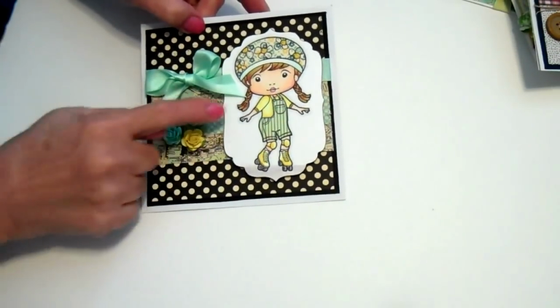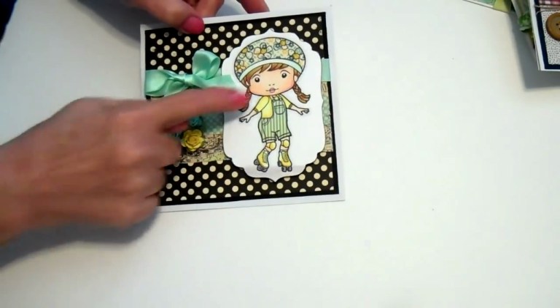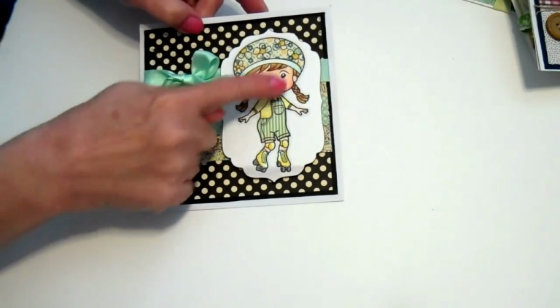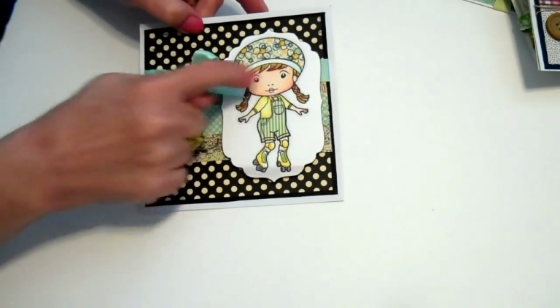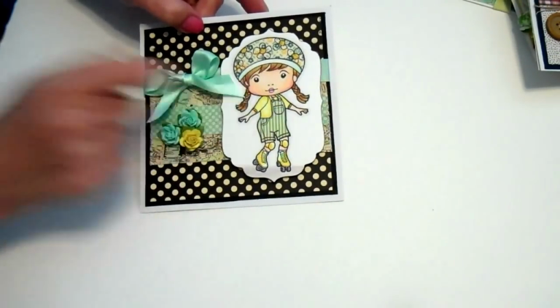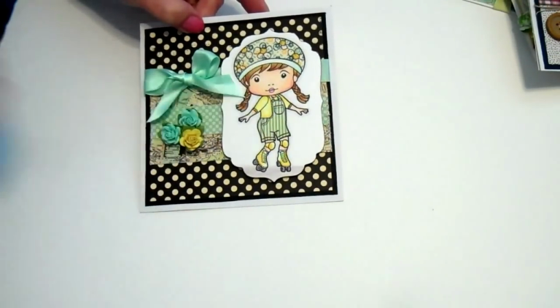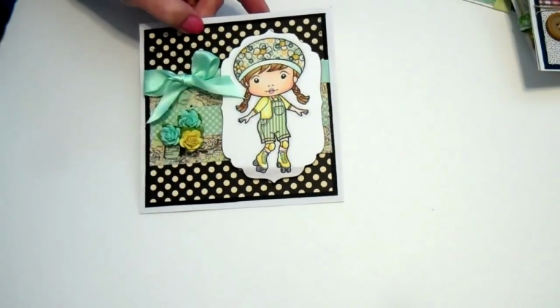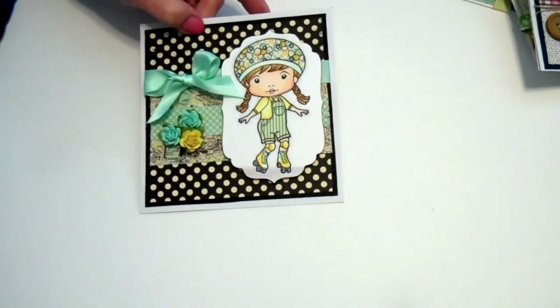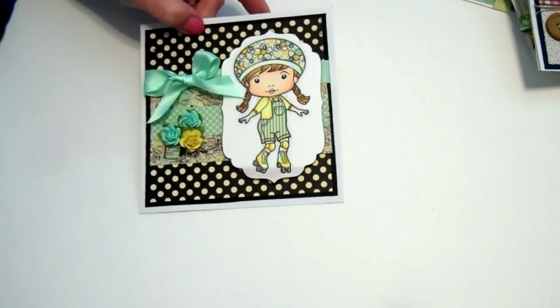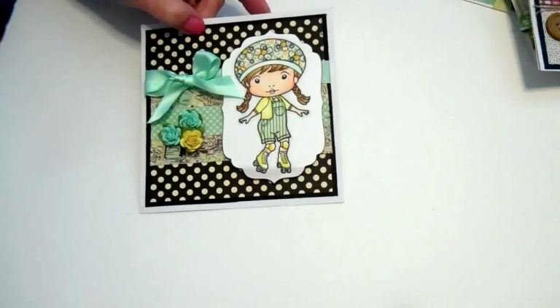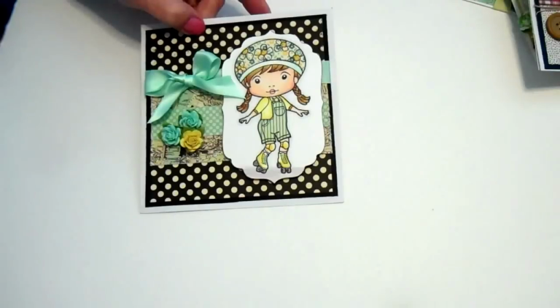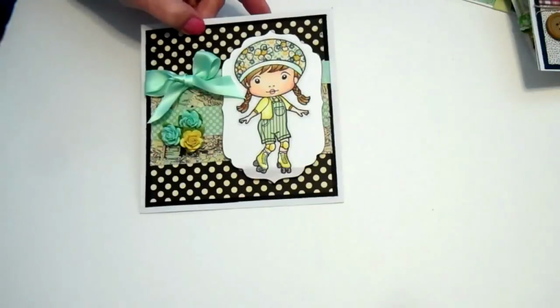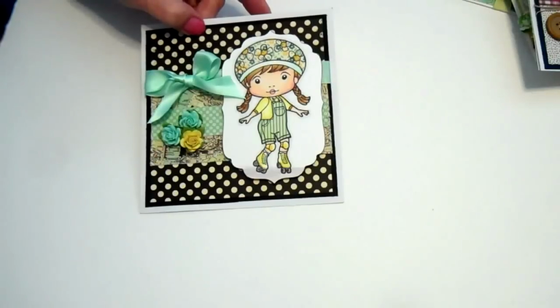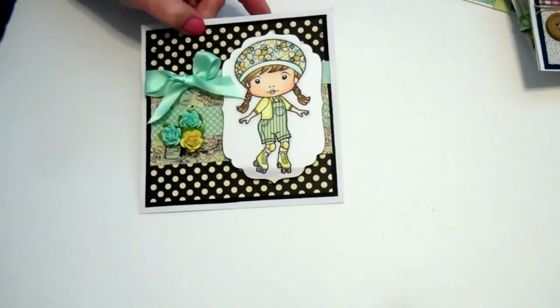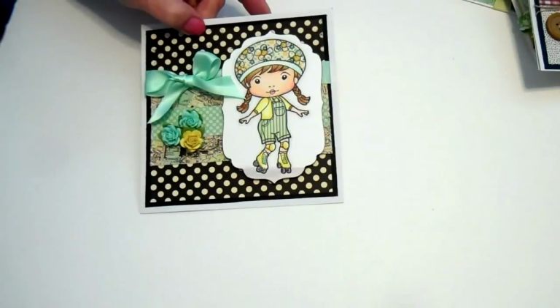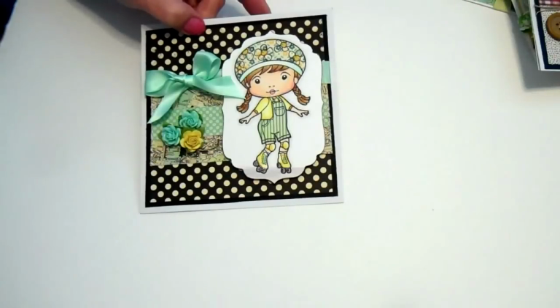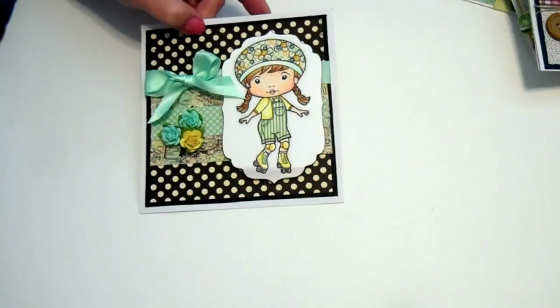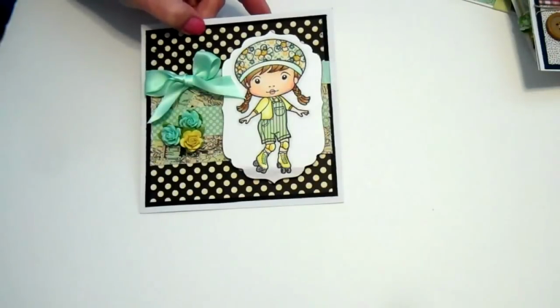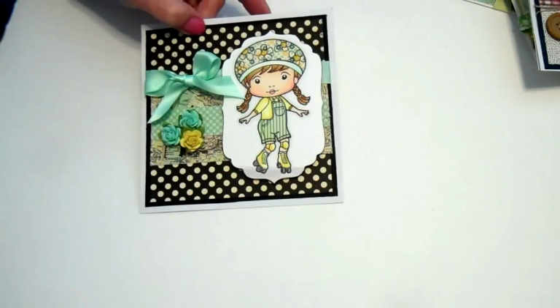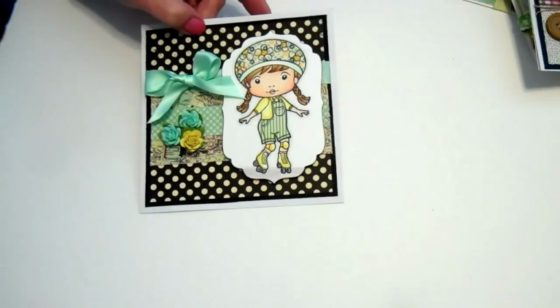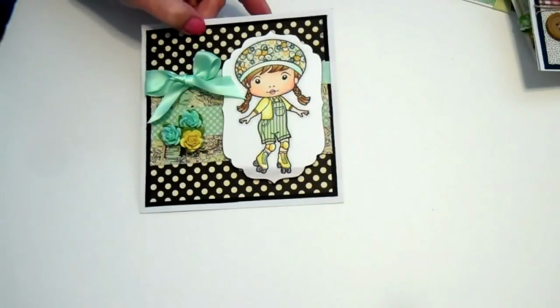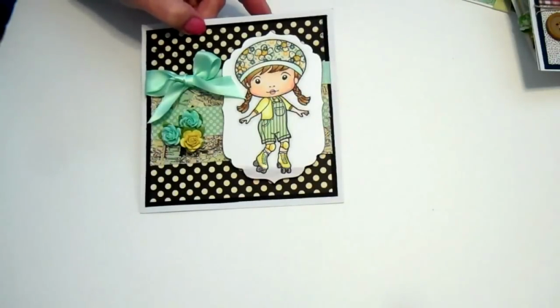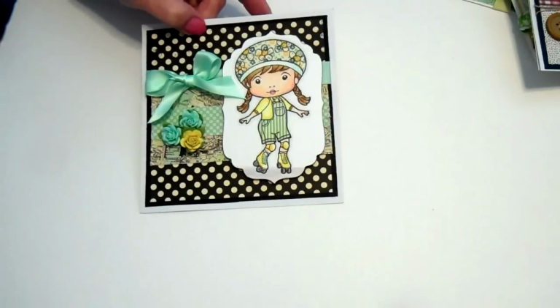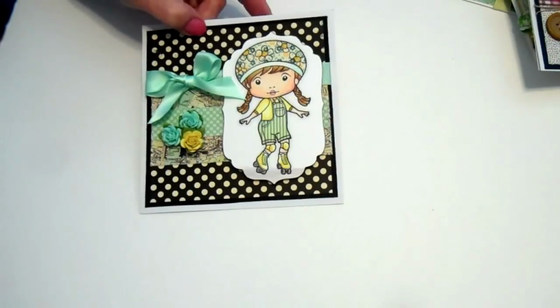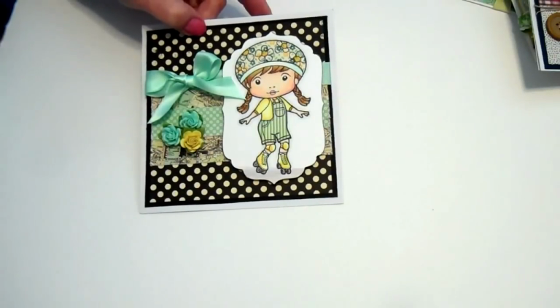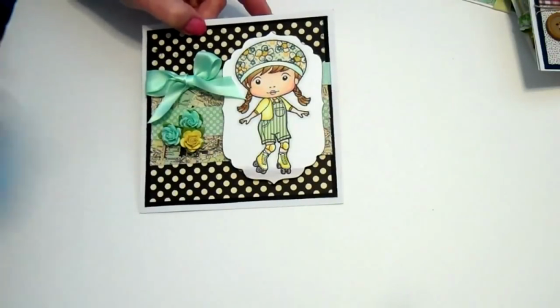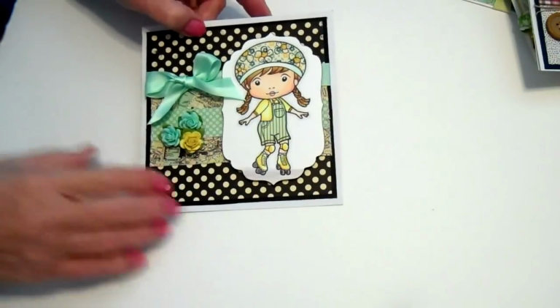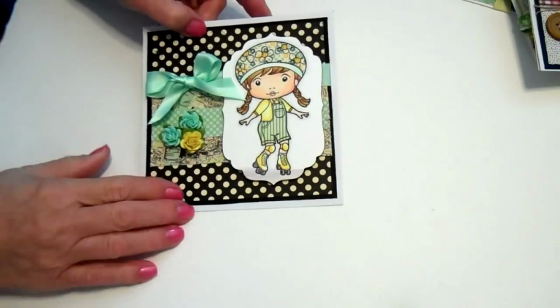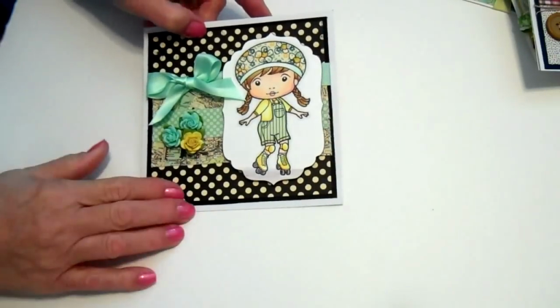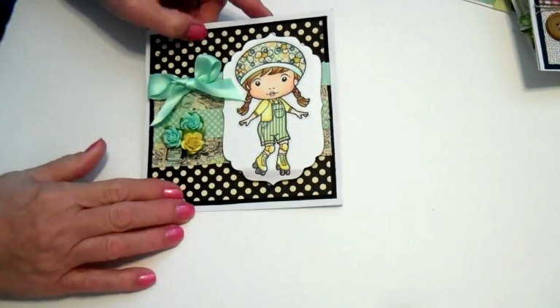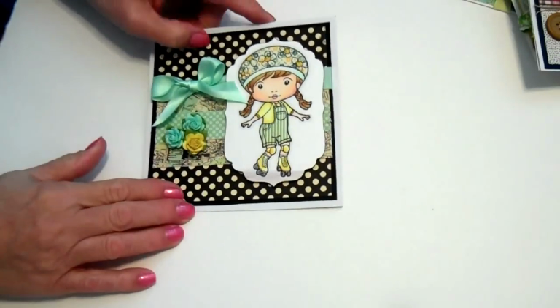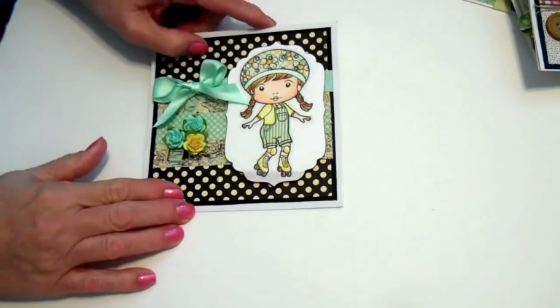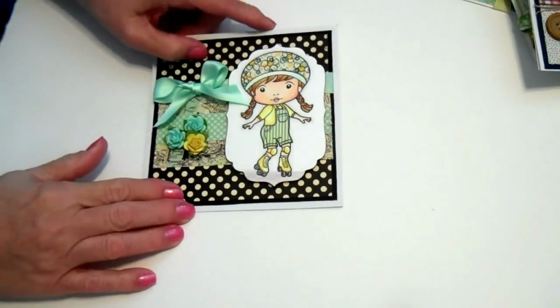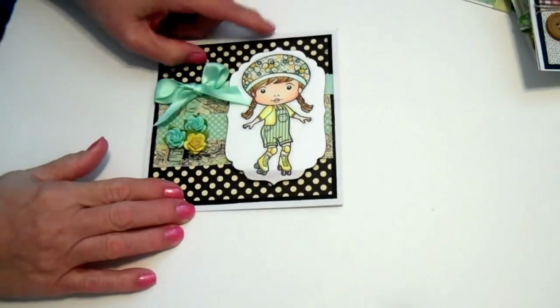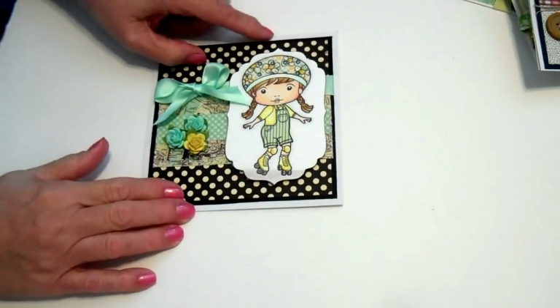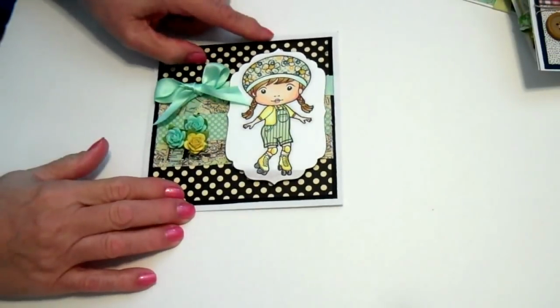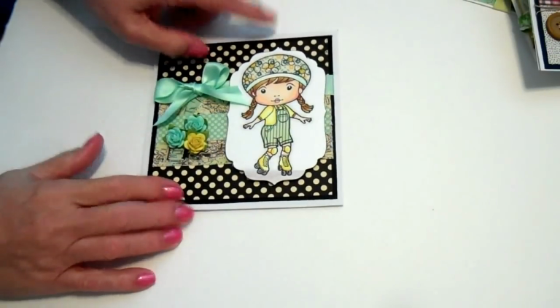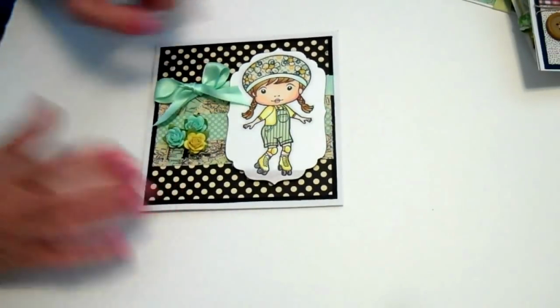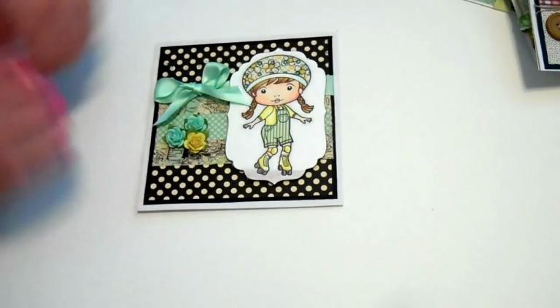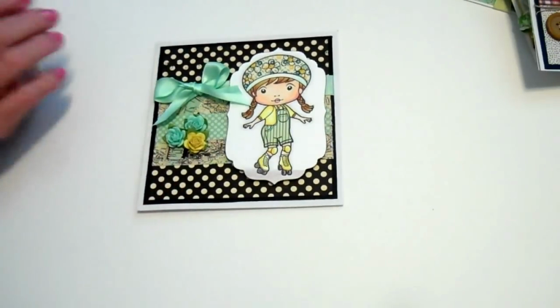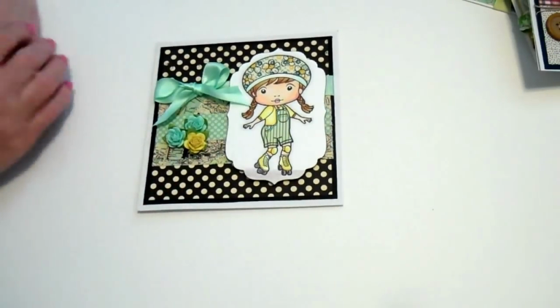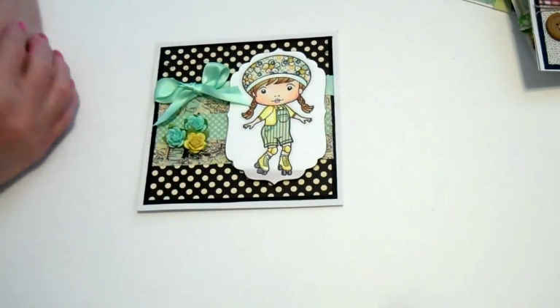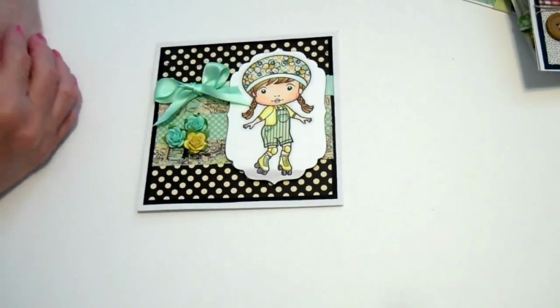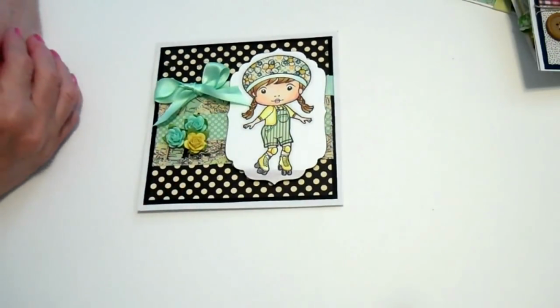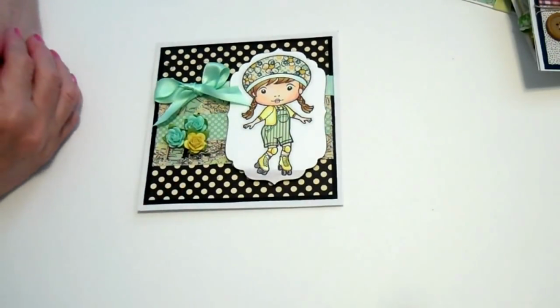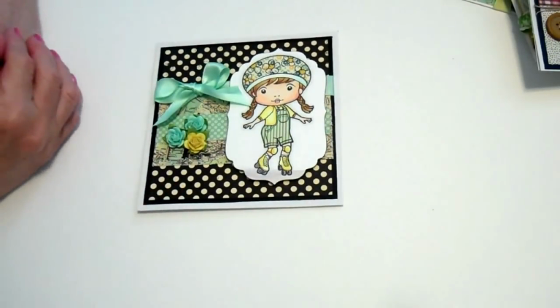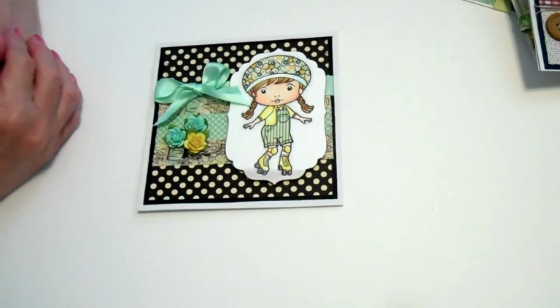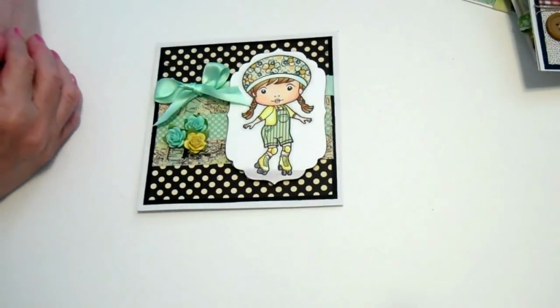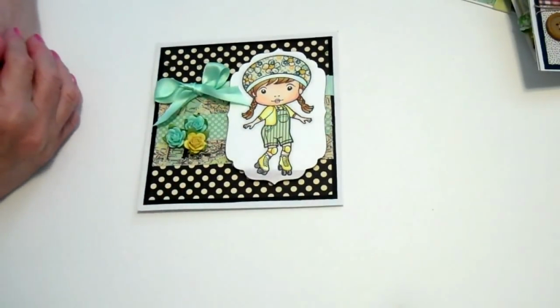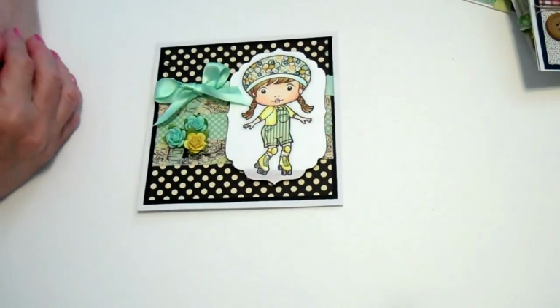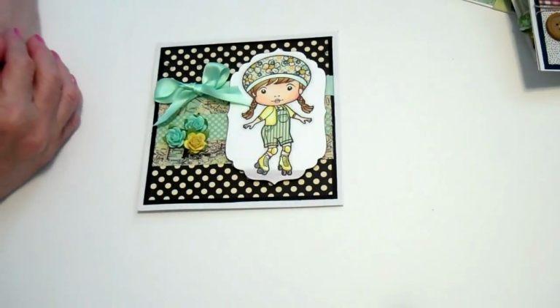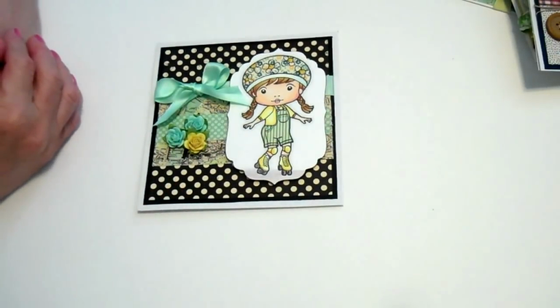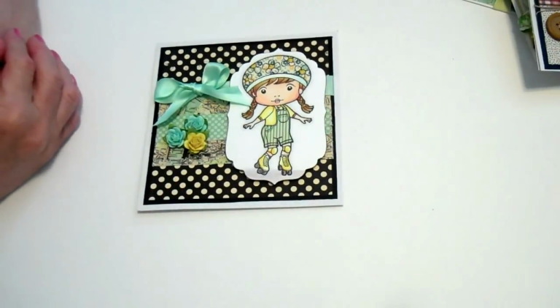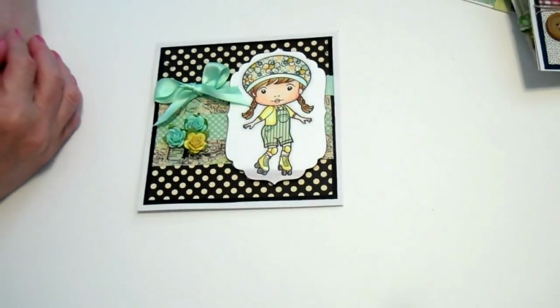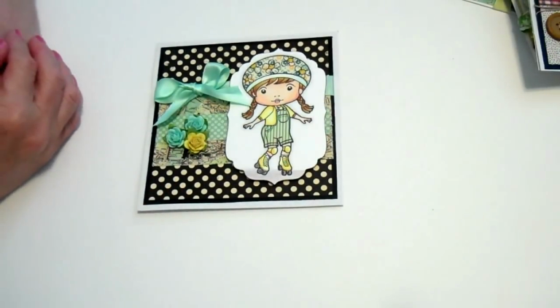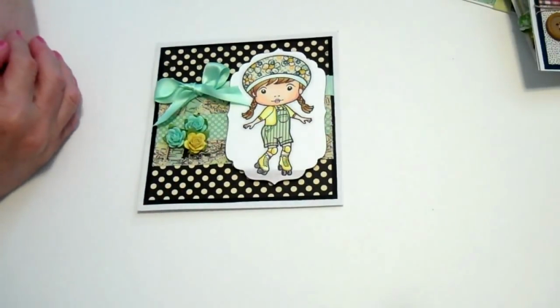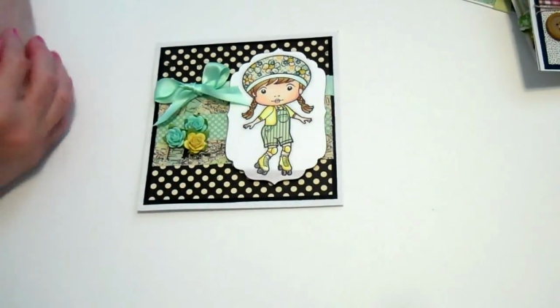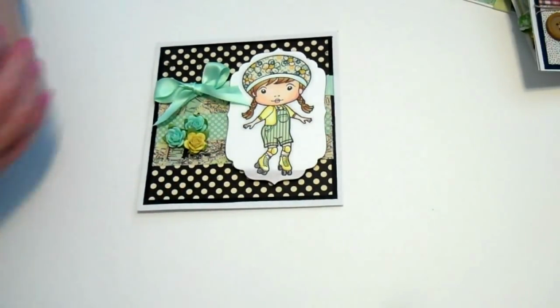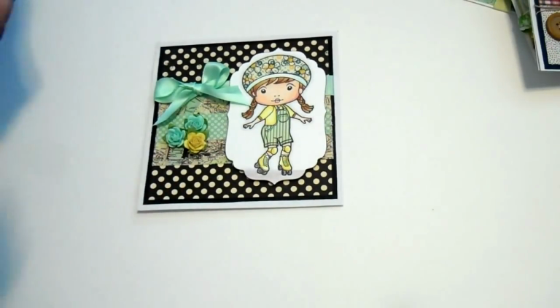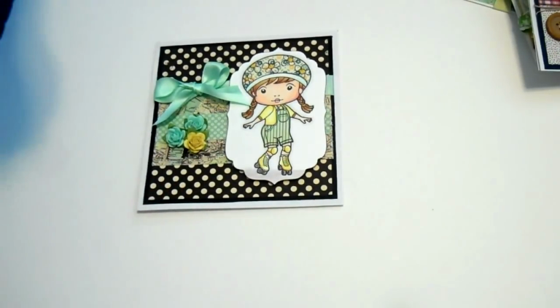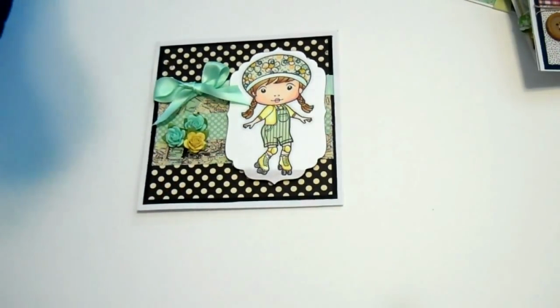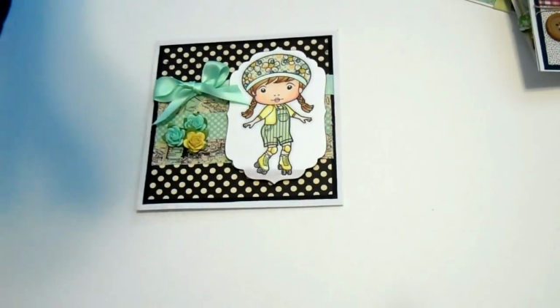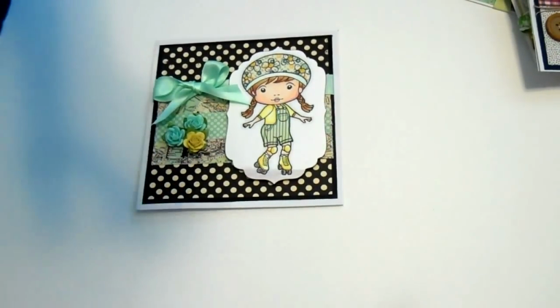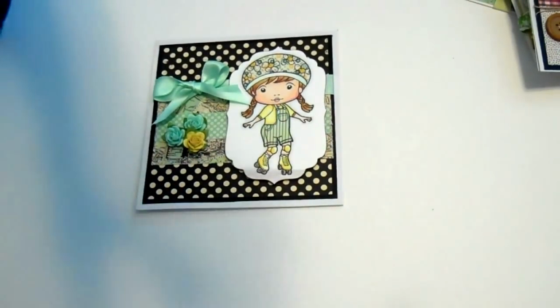I'm getting better at coloring the skin. That's what I wanted to share with you today. Have a great Sunday. Bye!